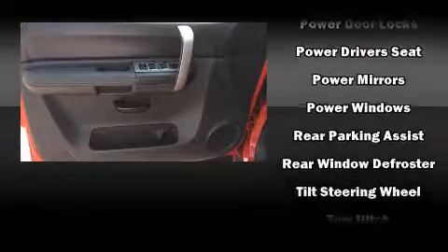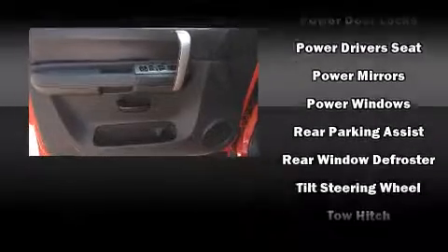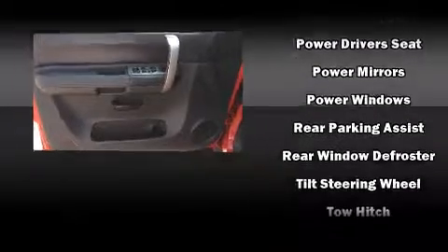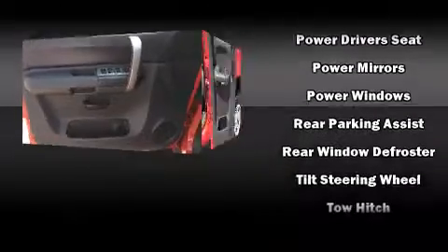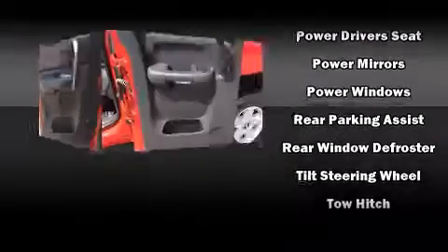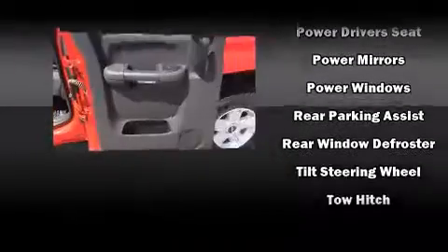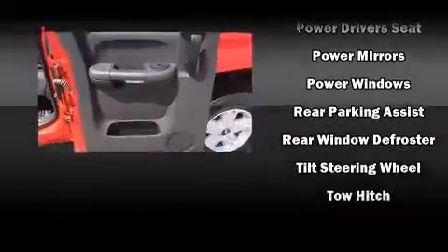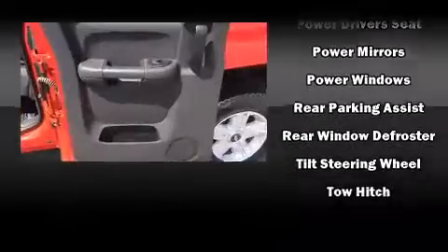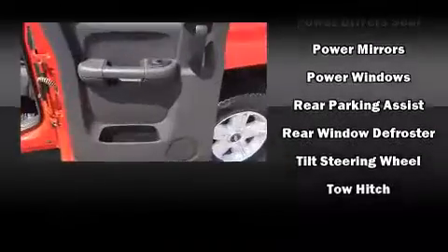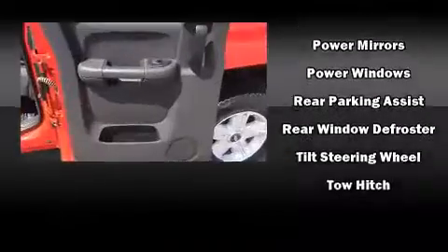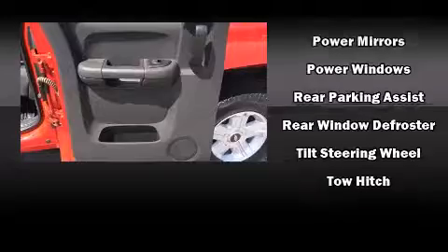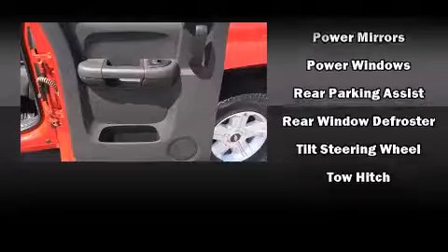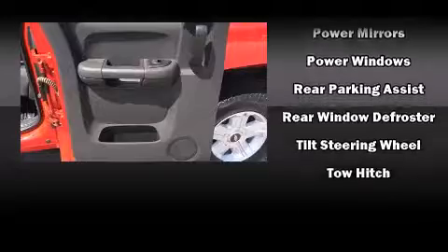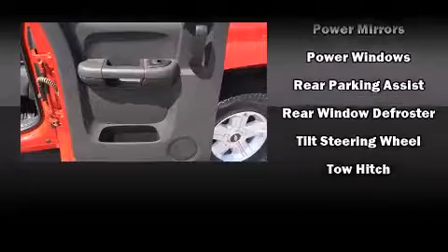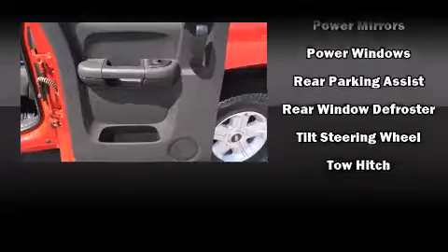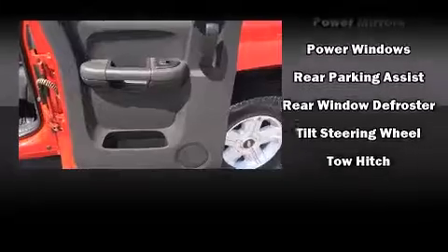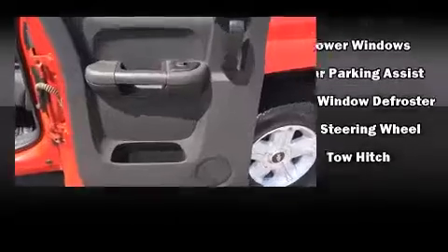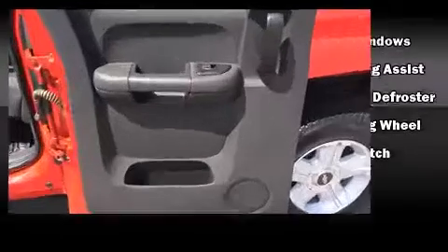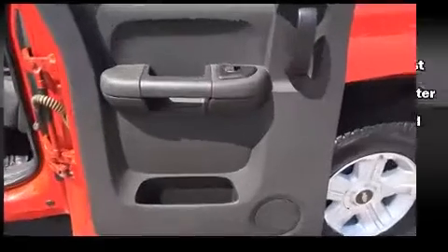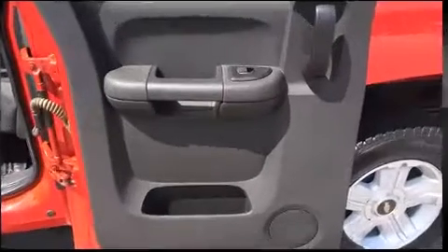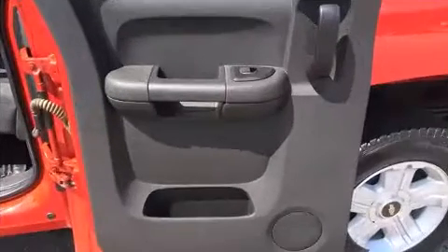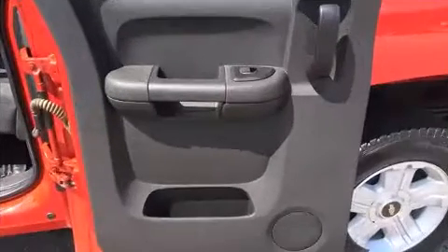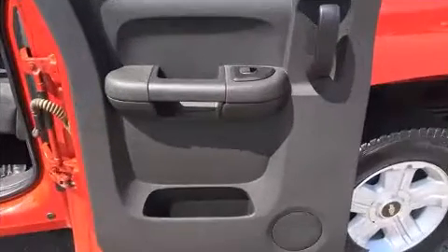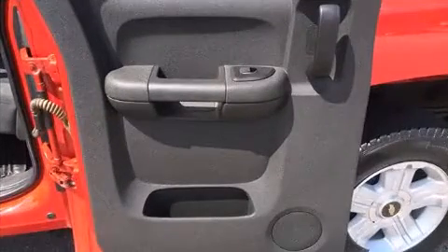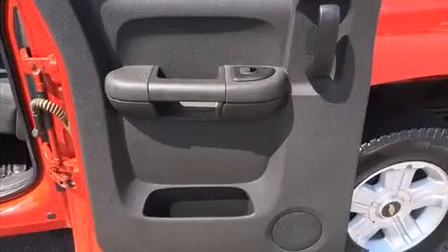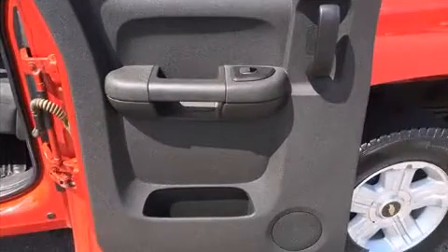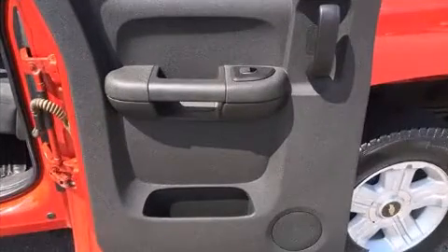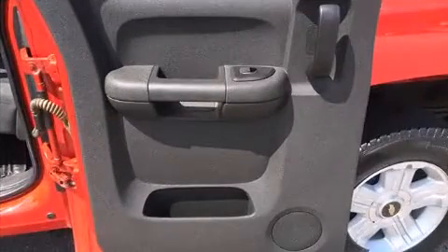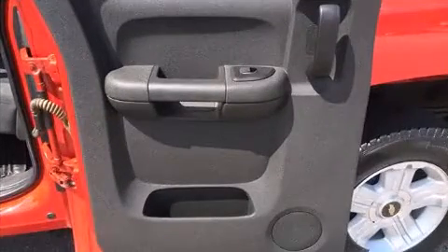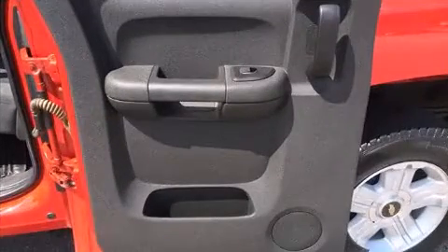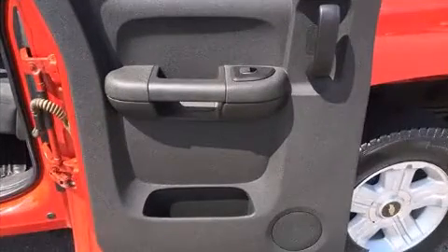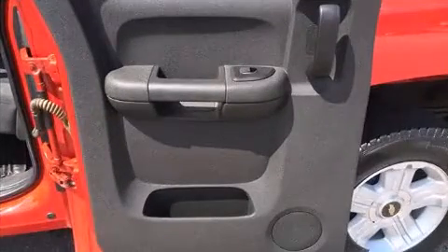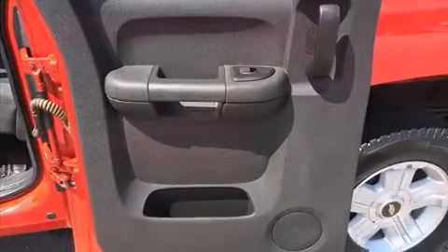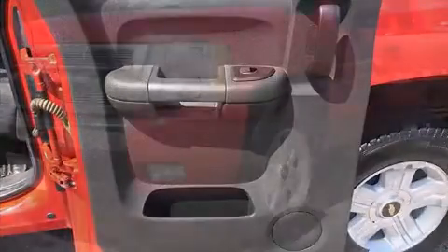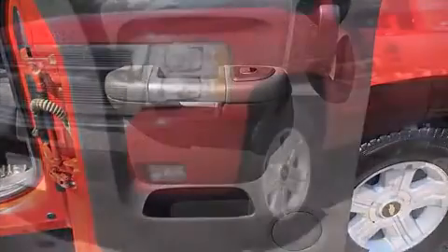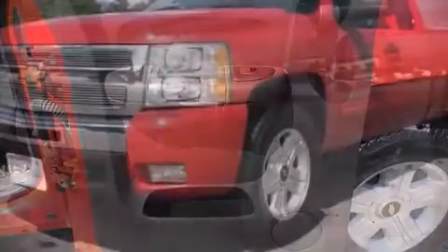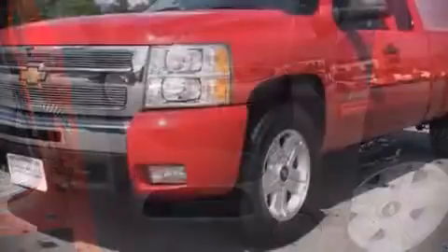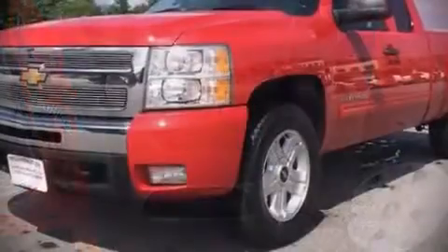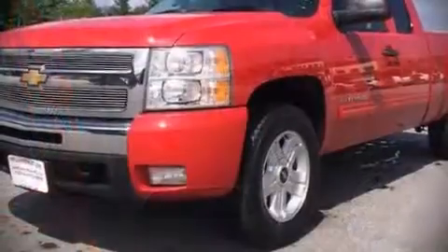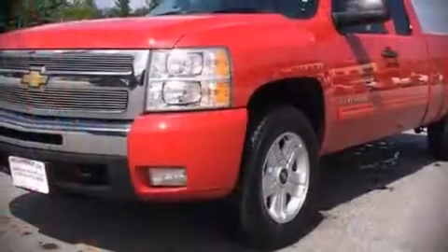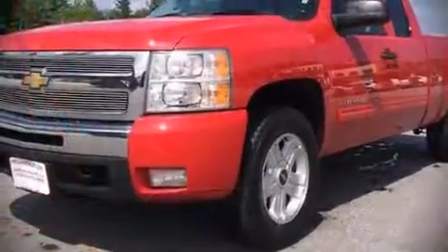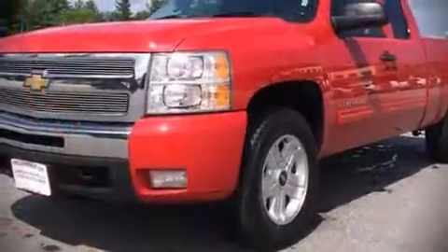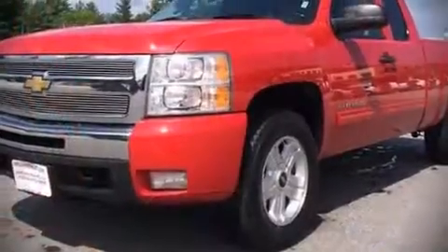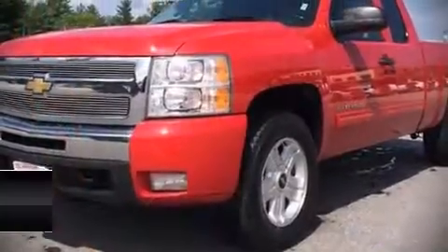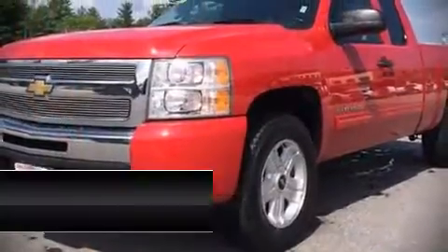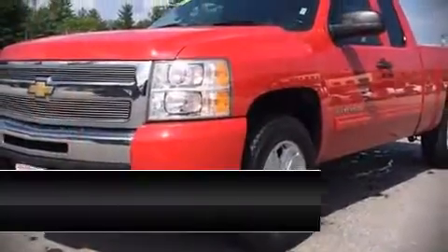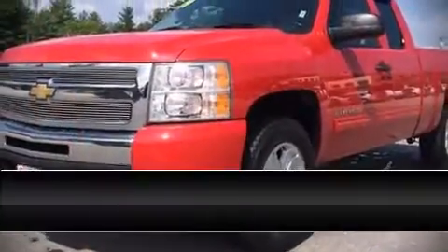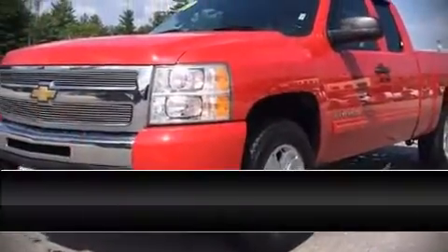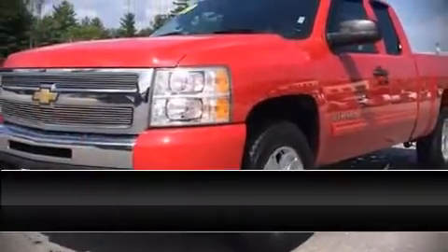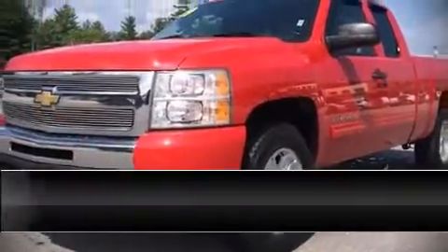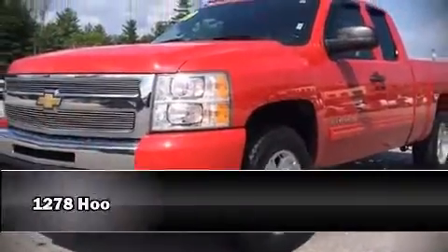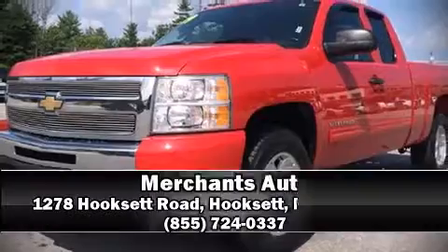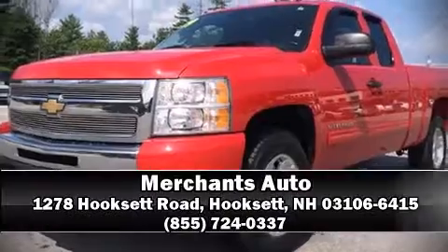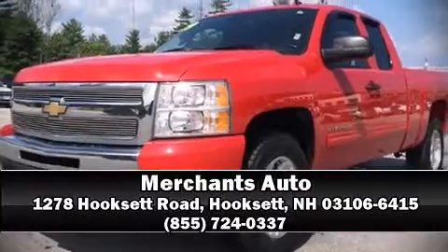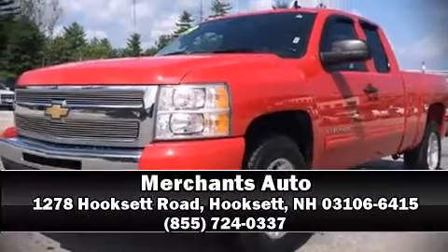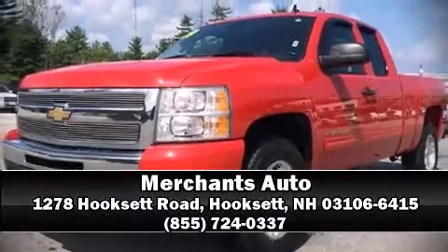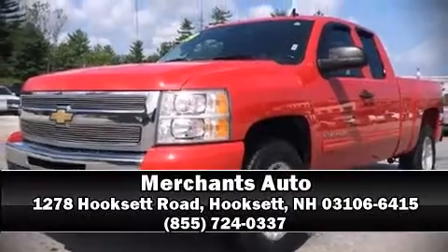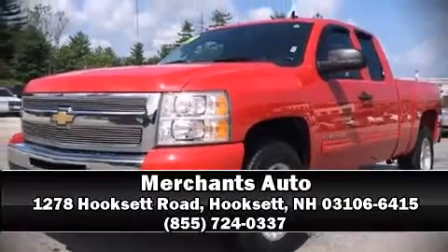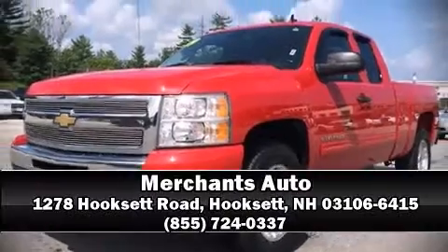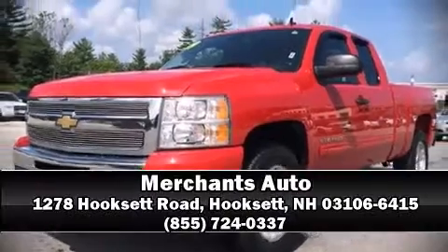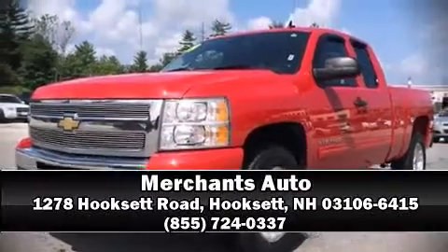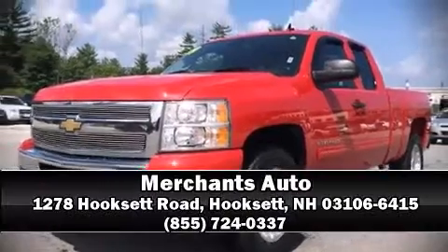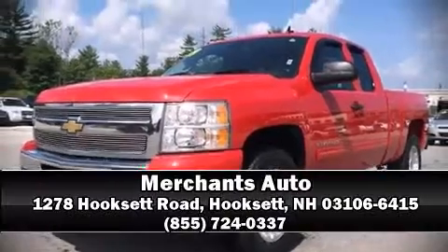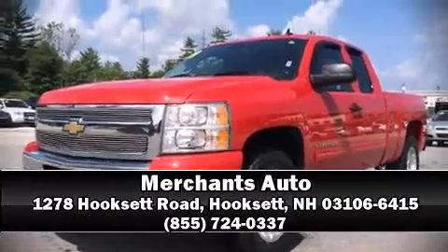disabling, OnStar, and ABS brakes. Stop by our dealership or give us a call for more information.